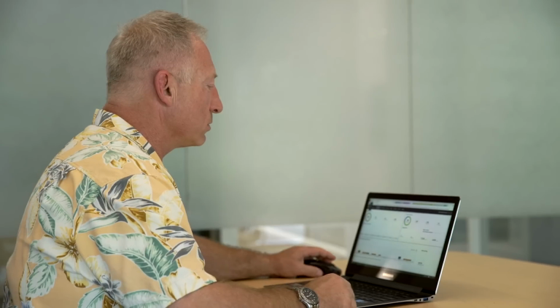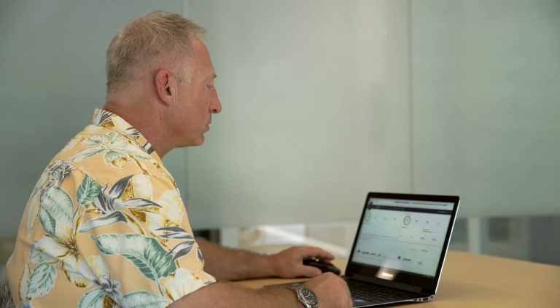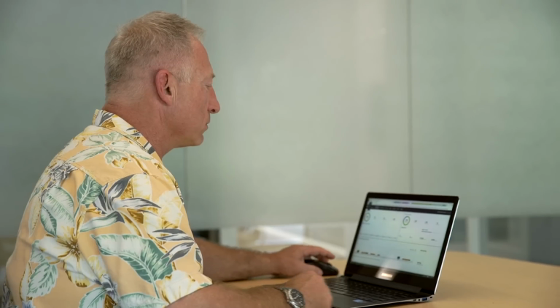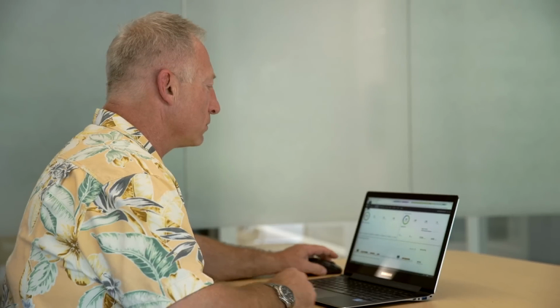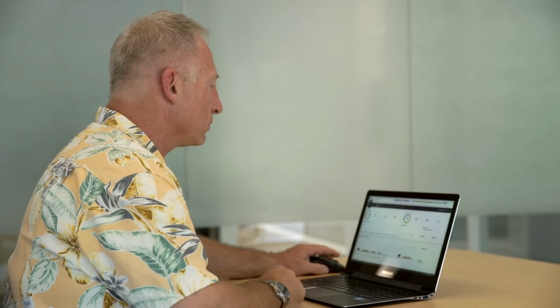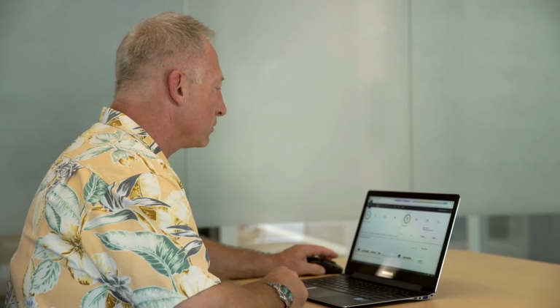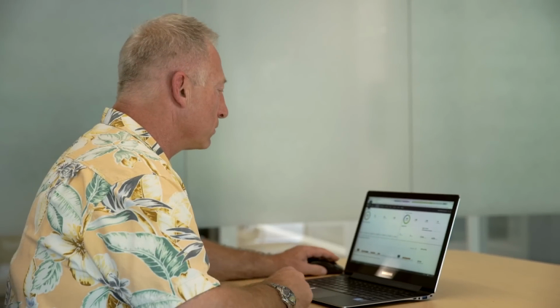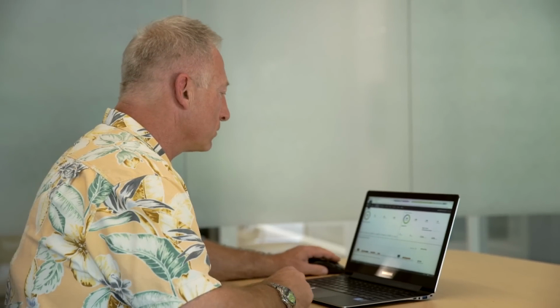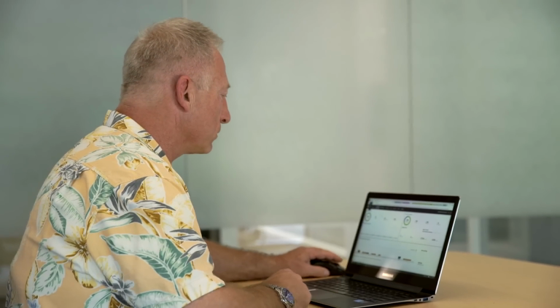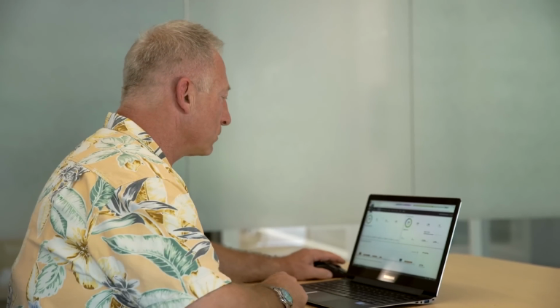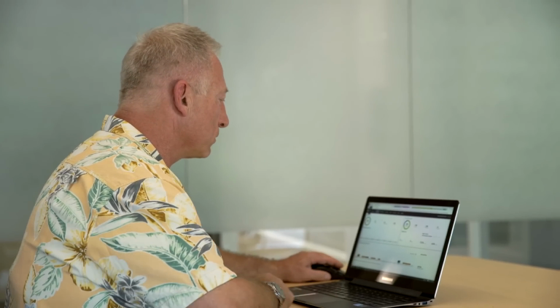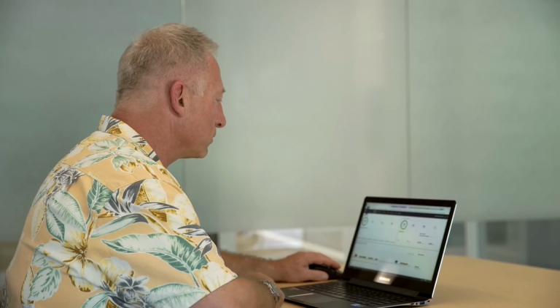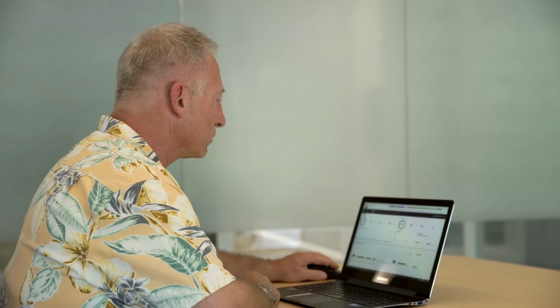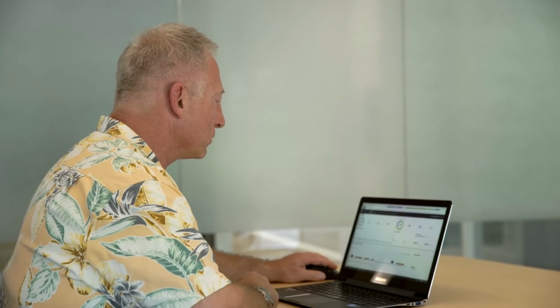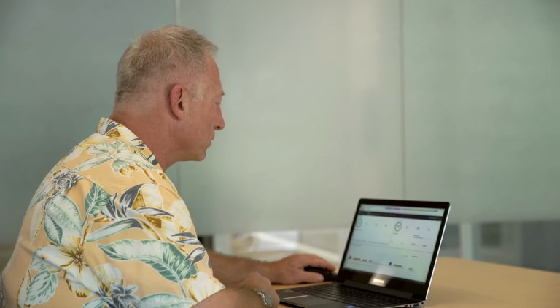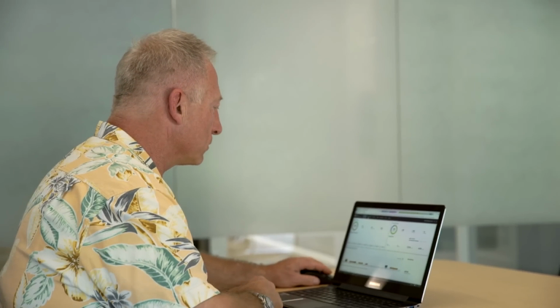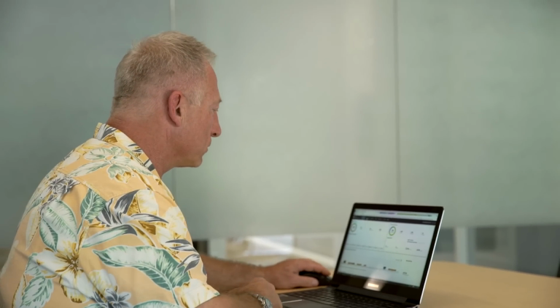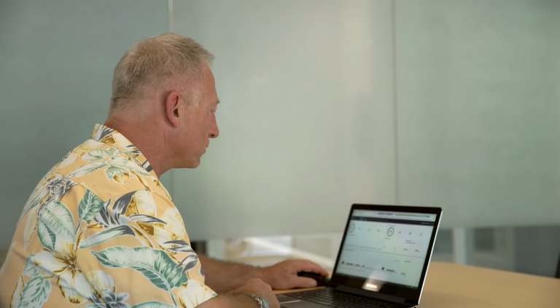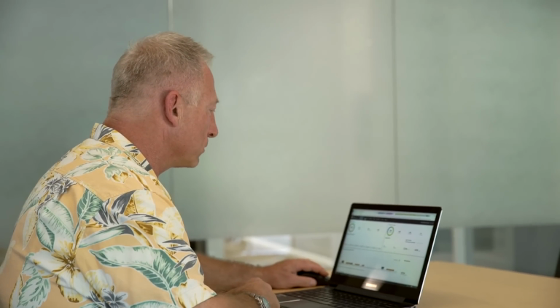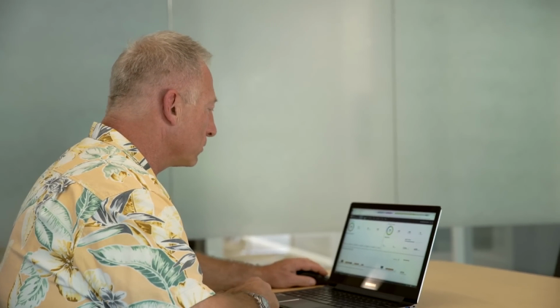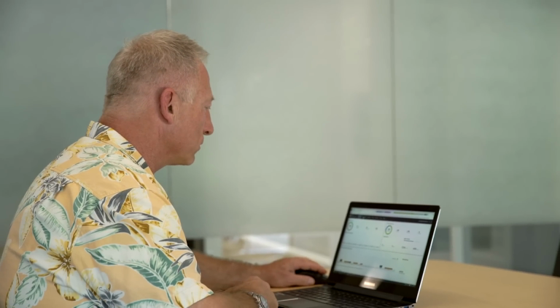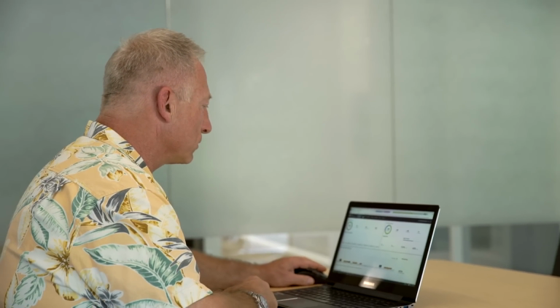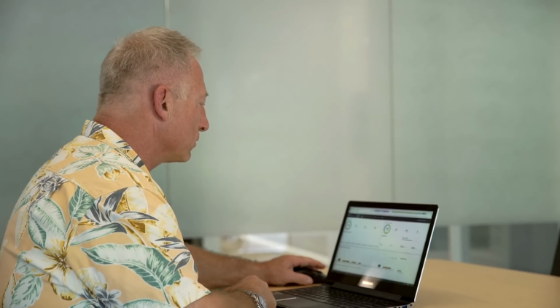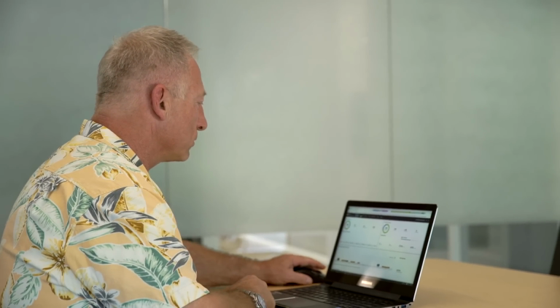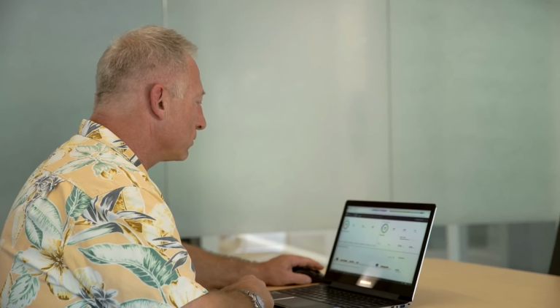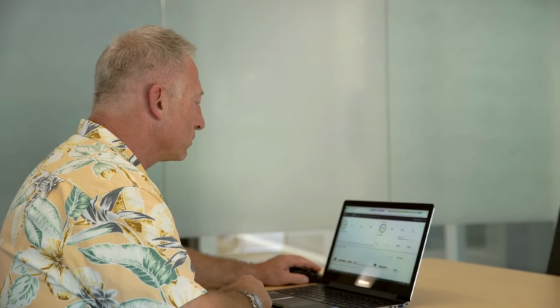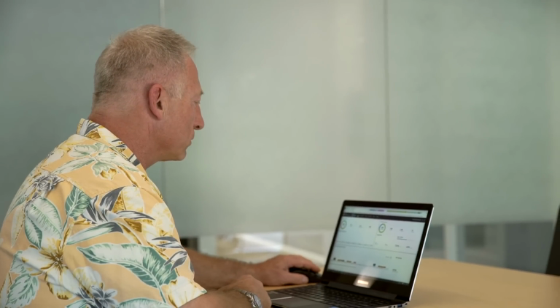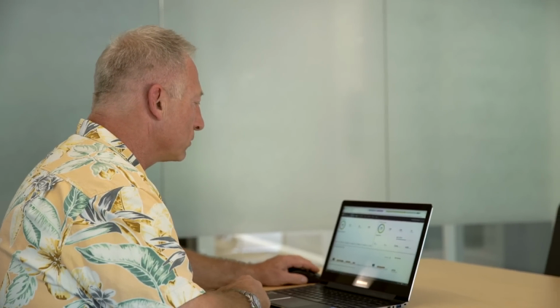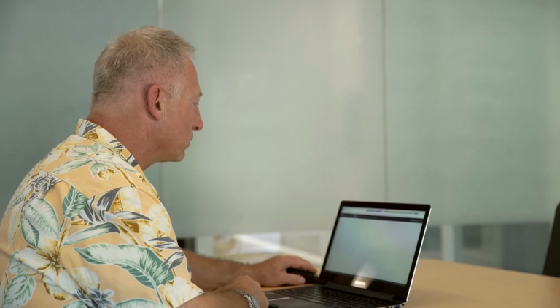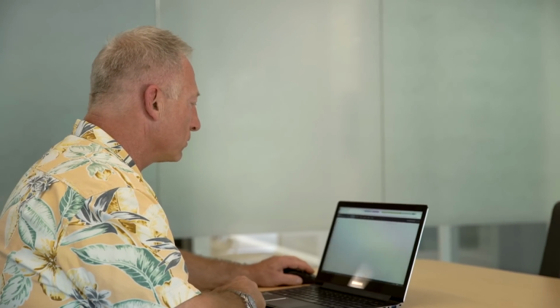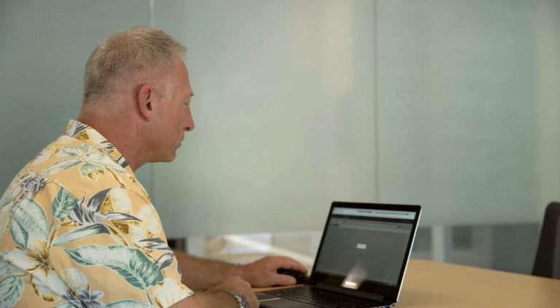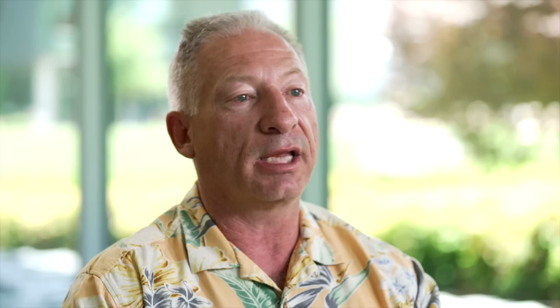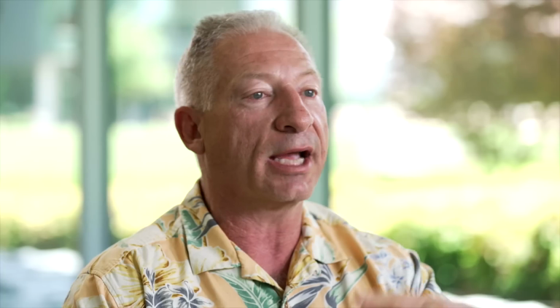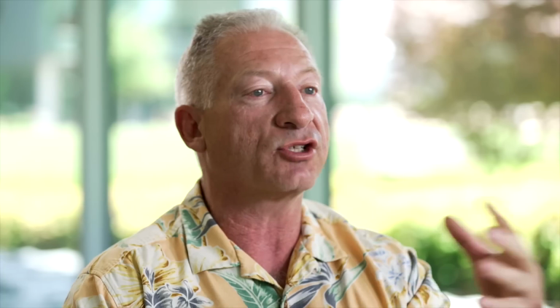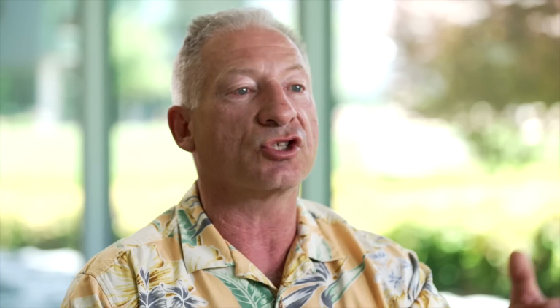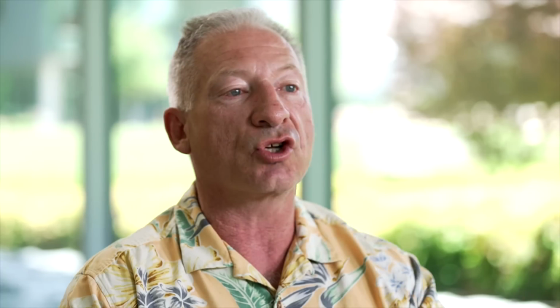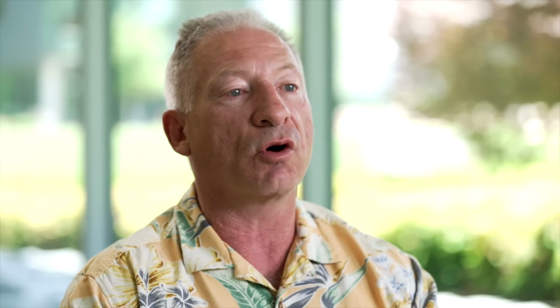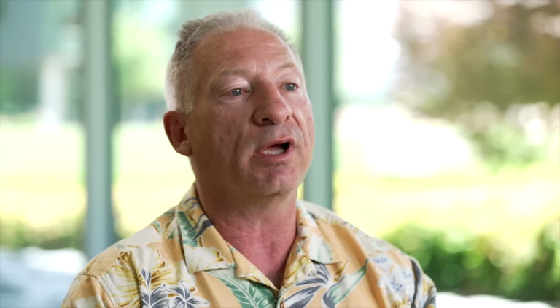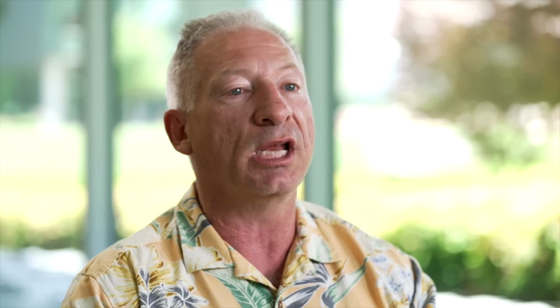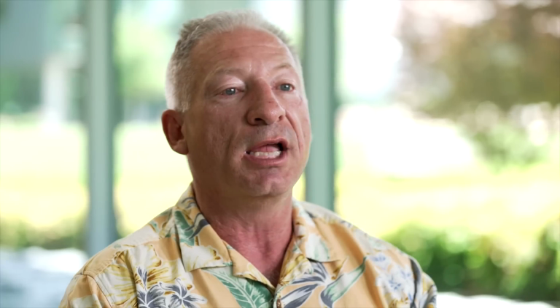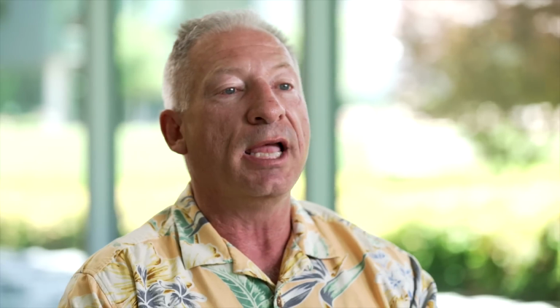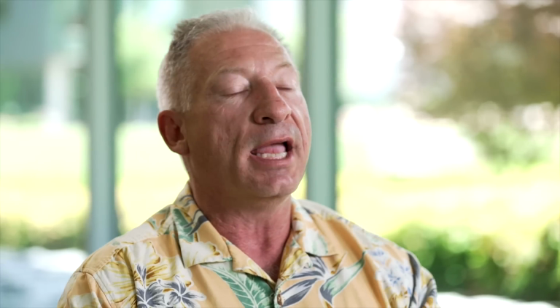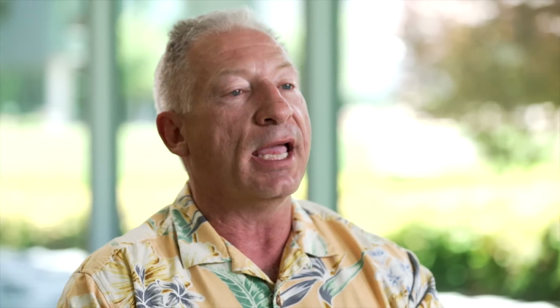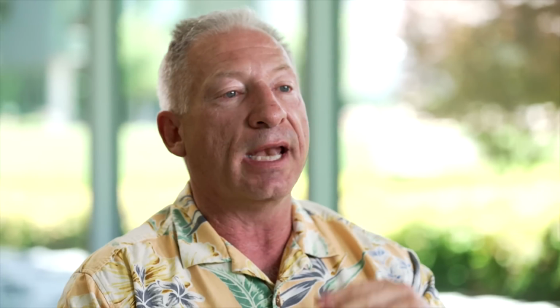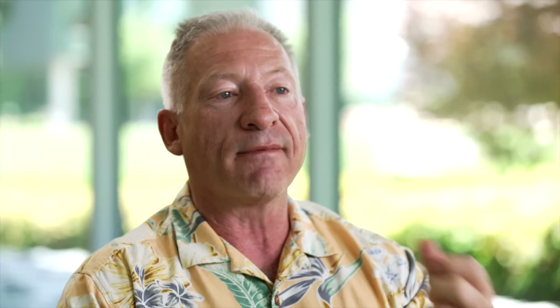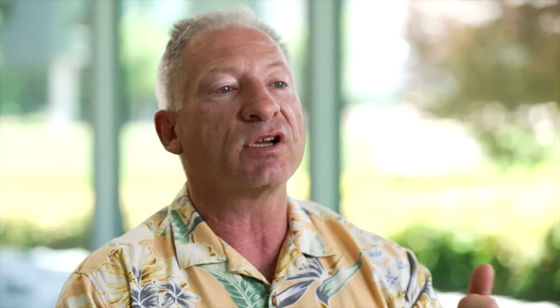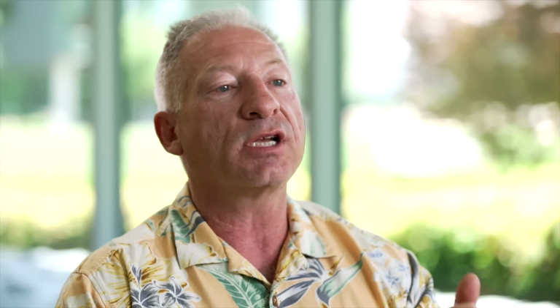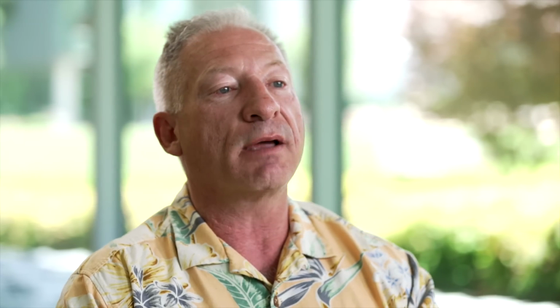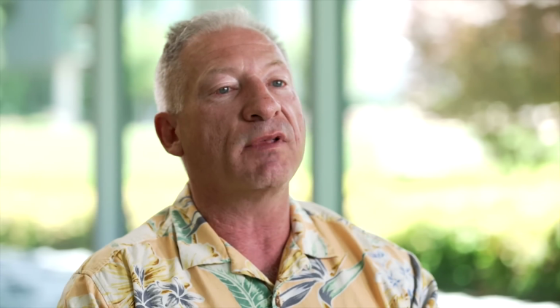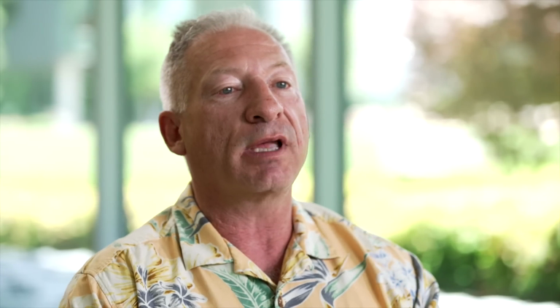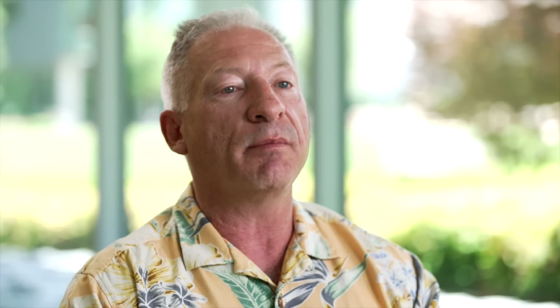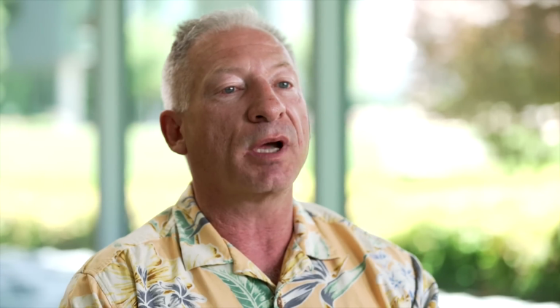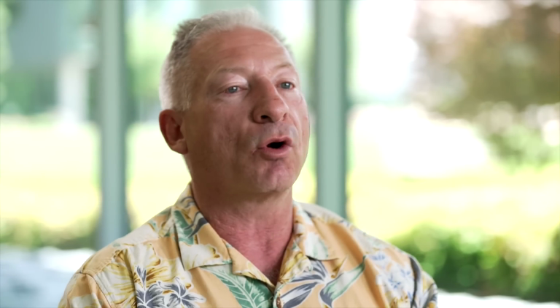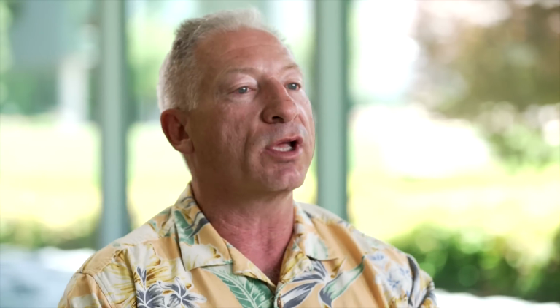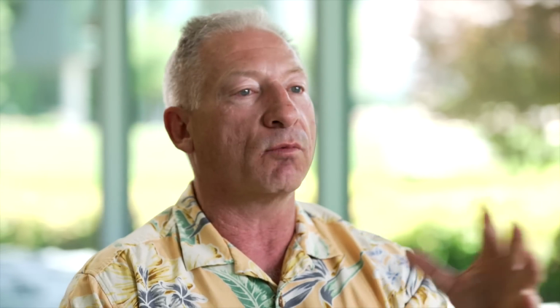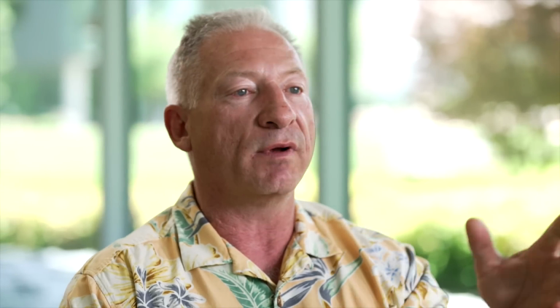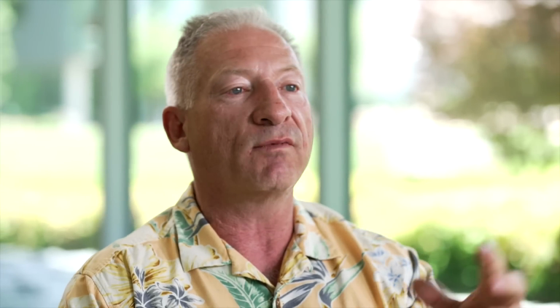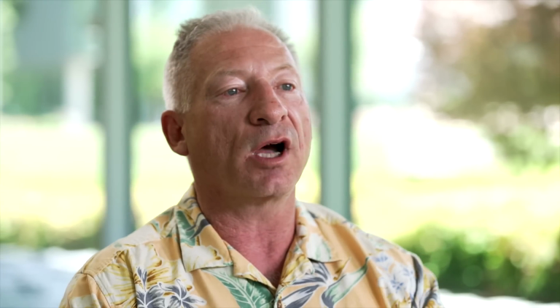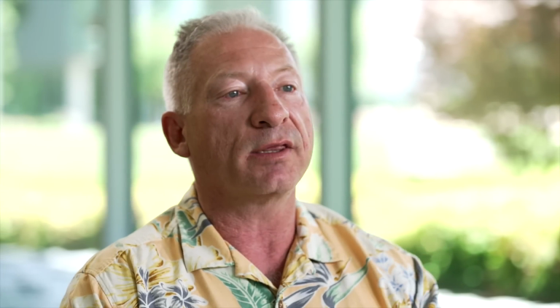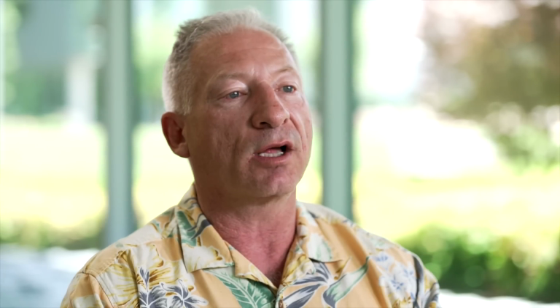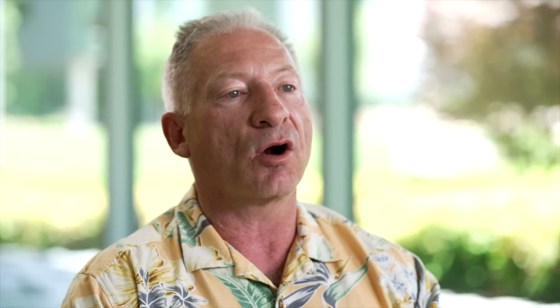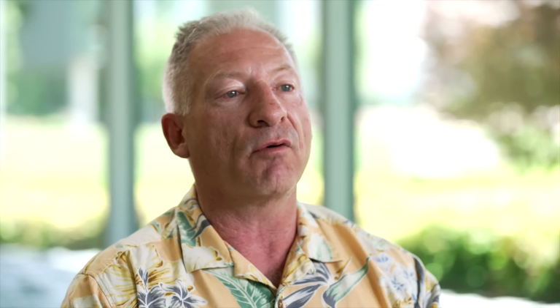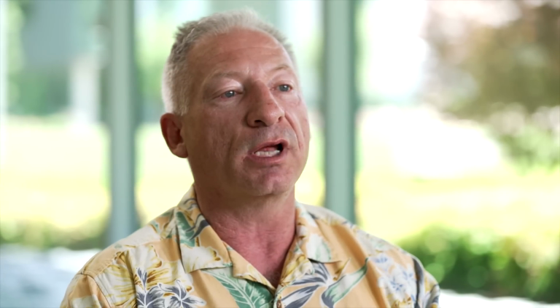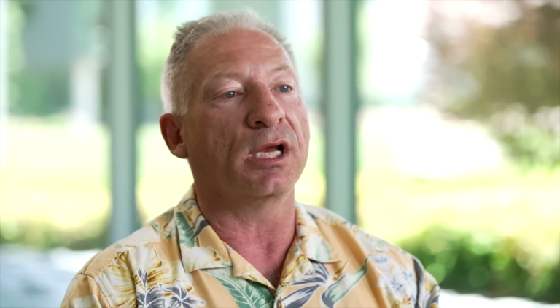Every time I went to the Checkpoint research team and asked, do you guys catch this already? Every time they came back and said, oh yeah, we've got that already.